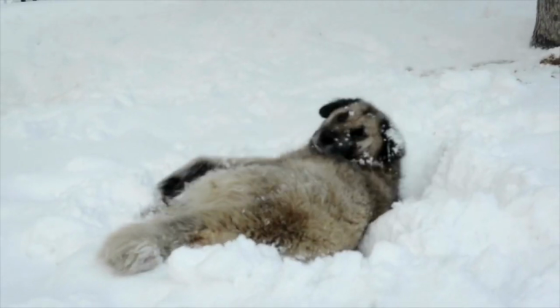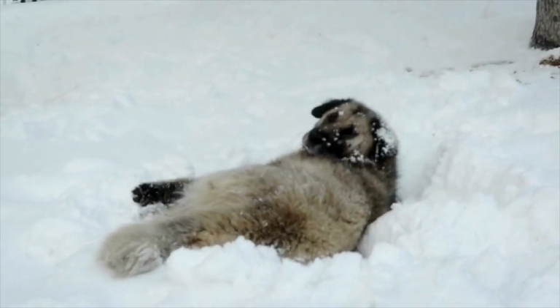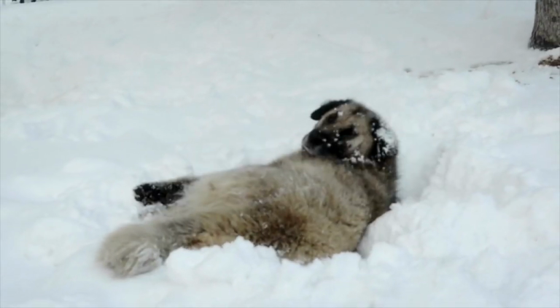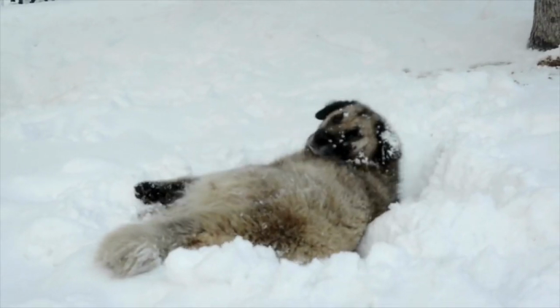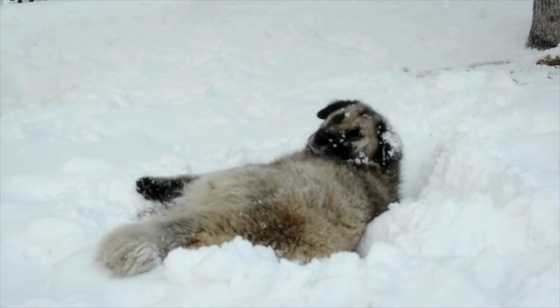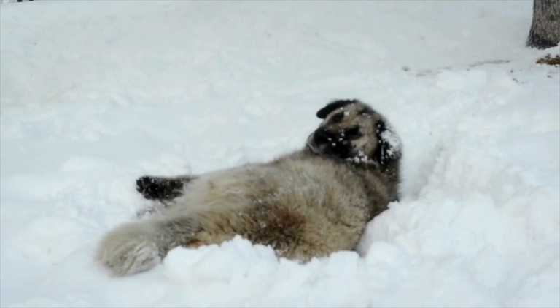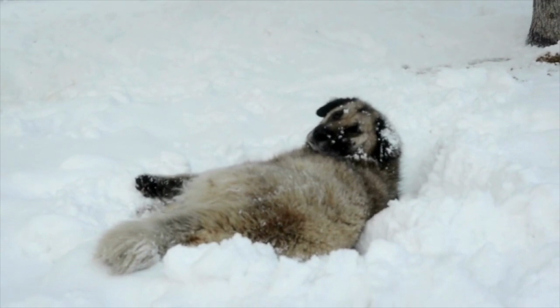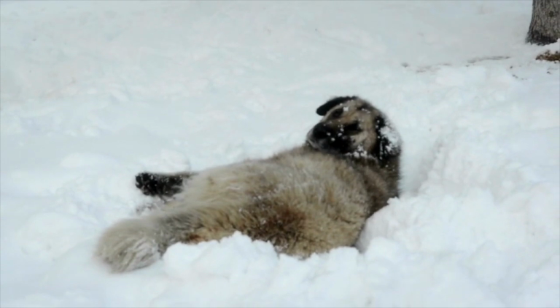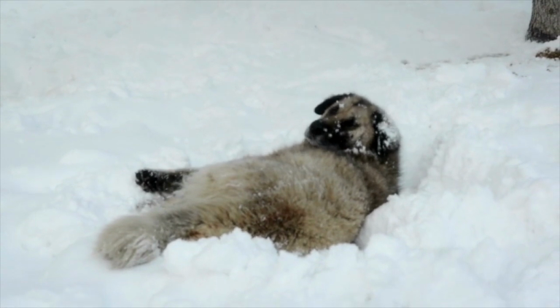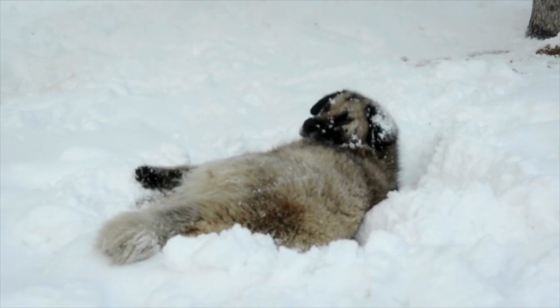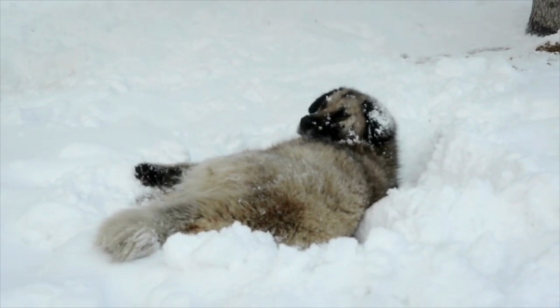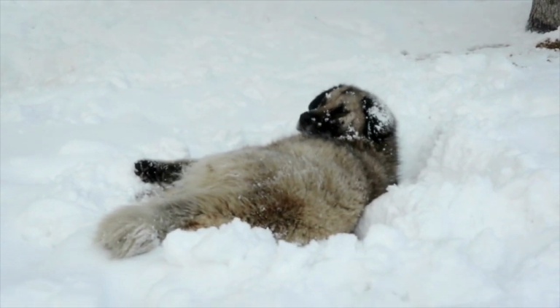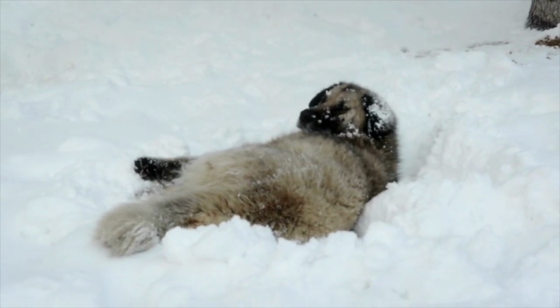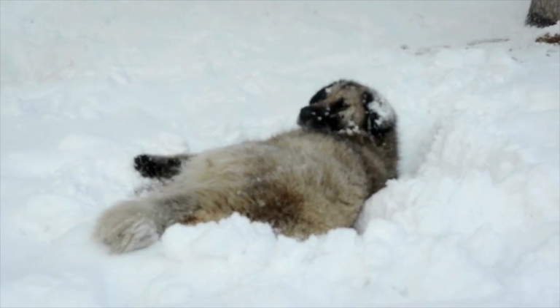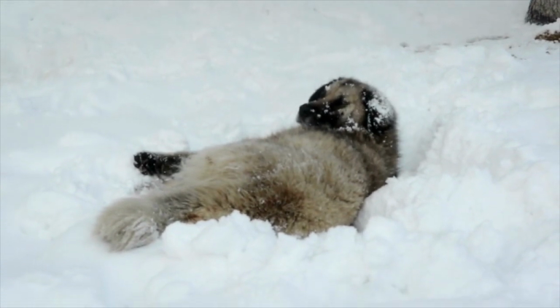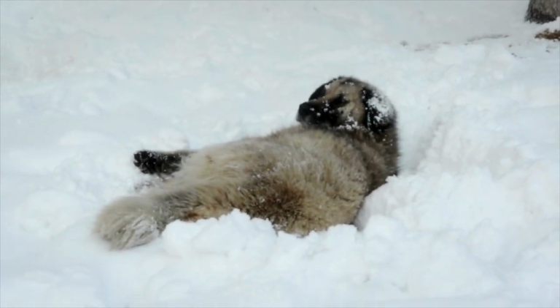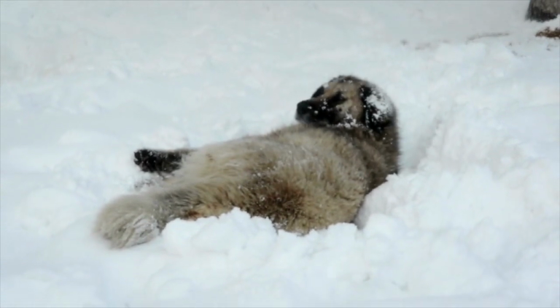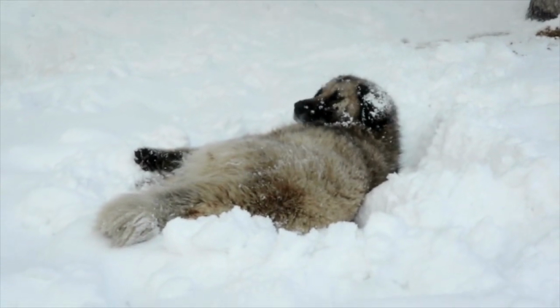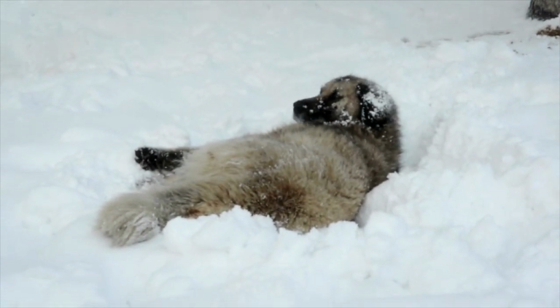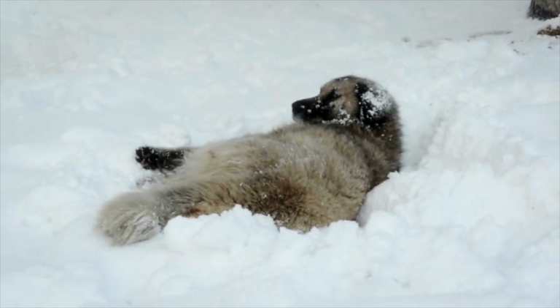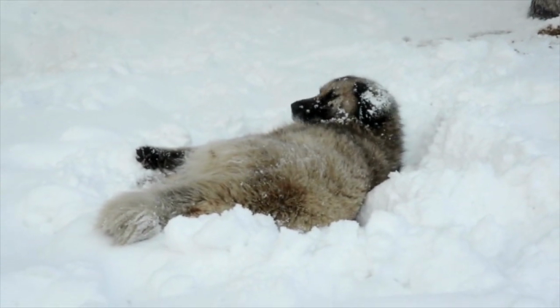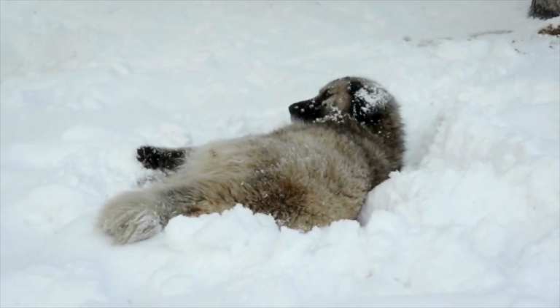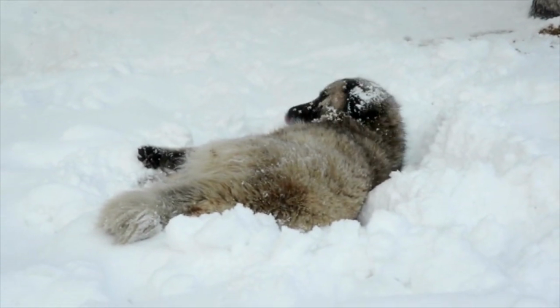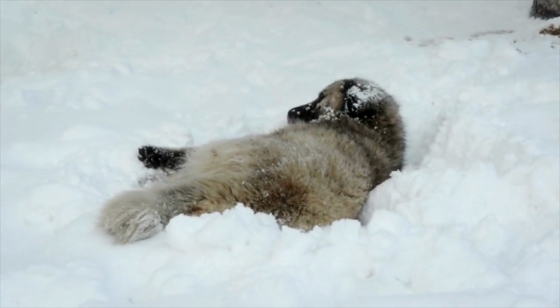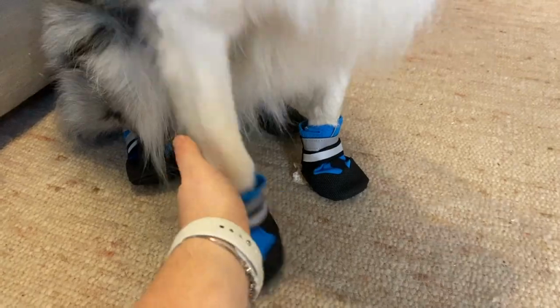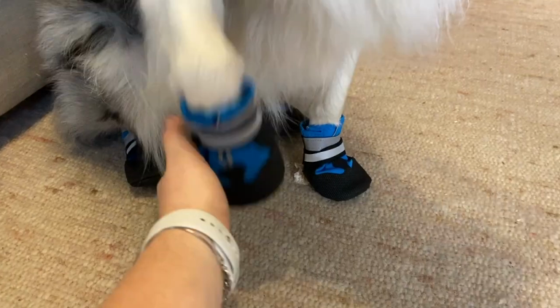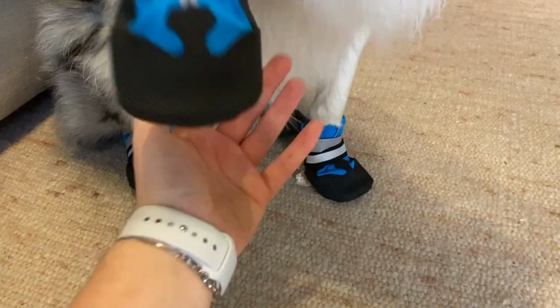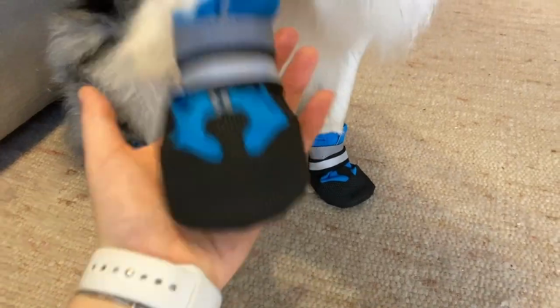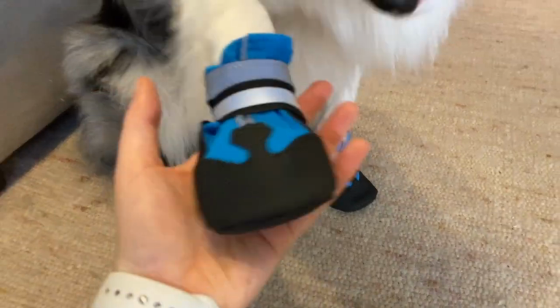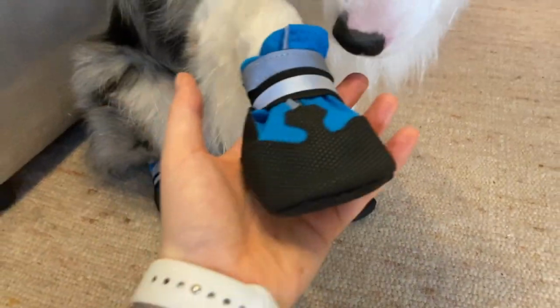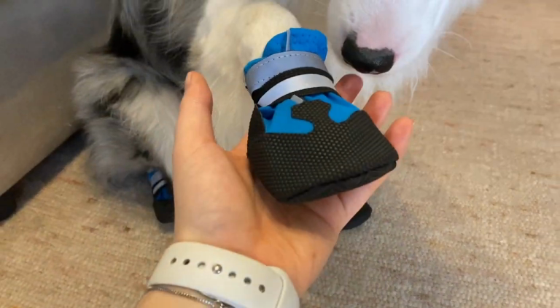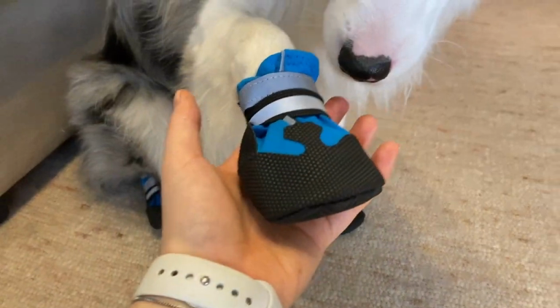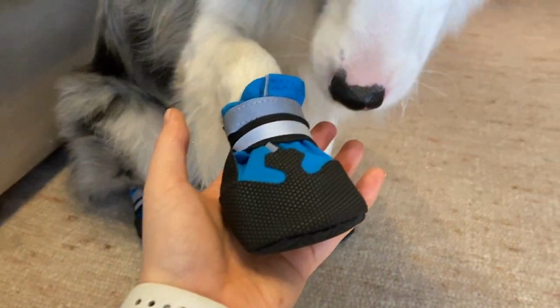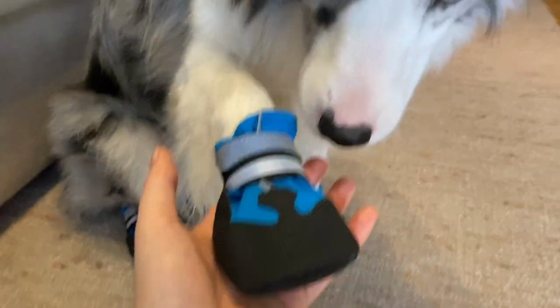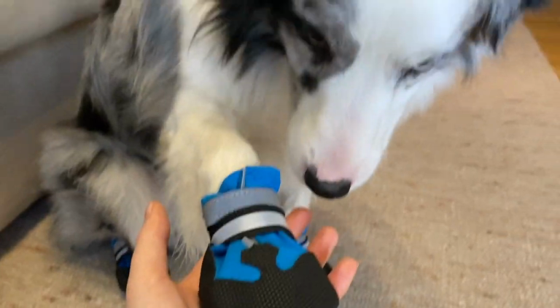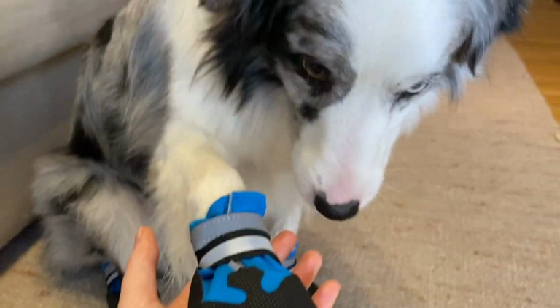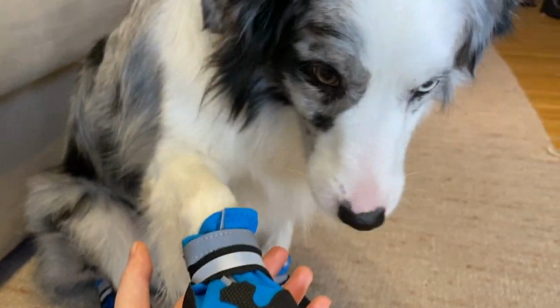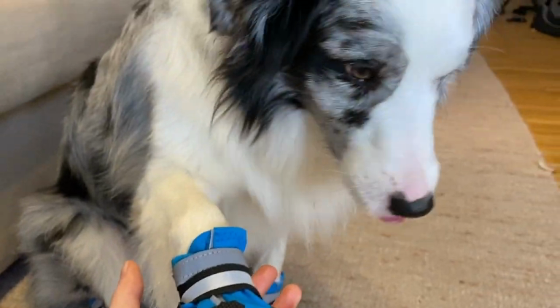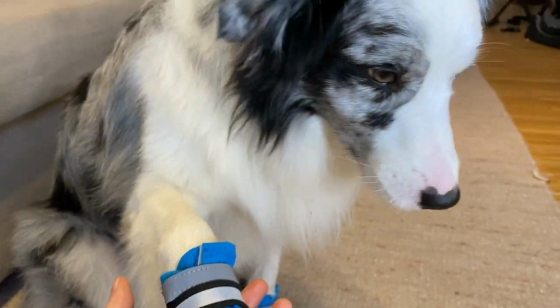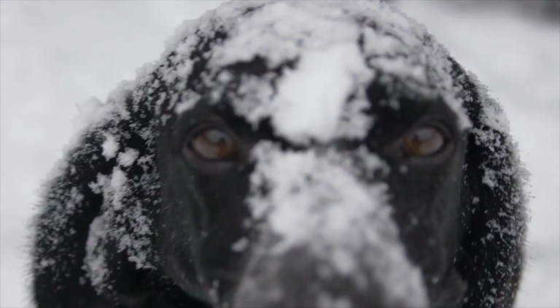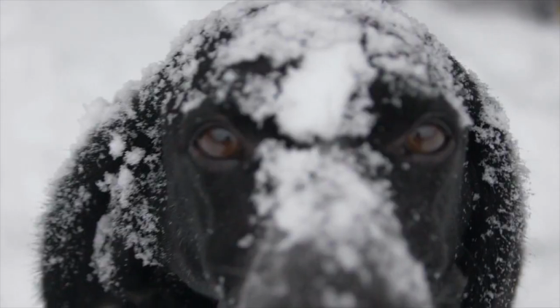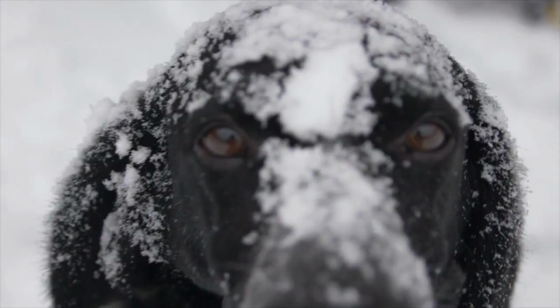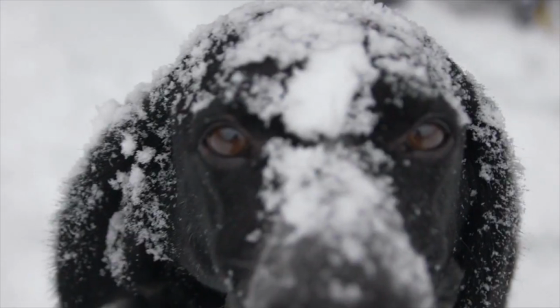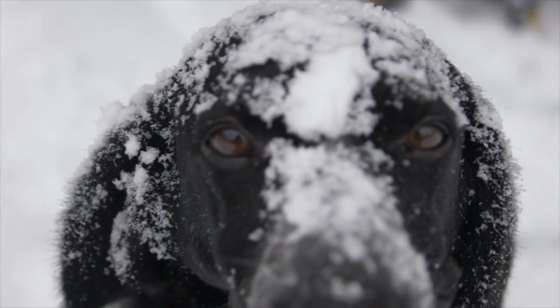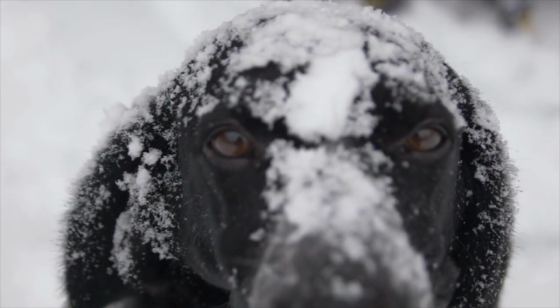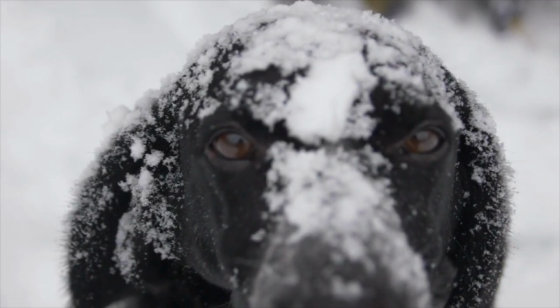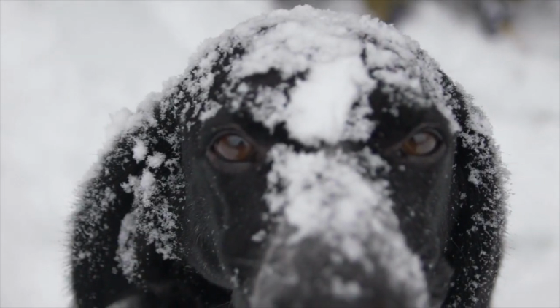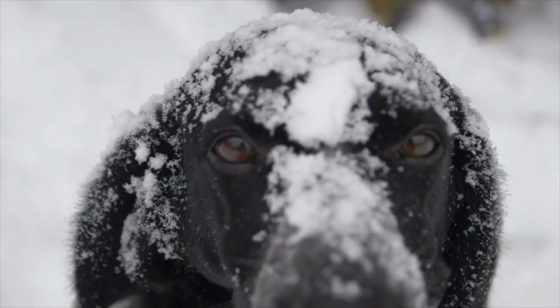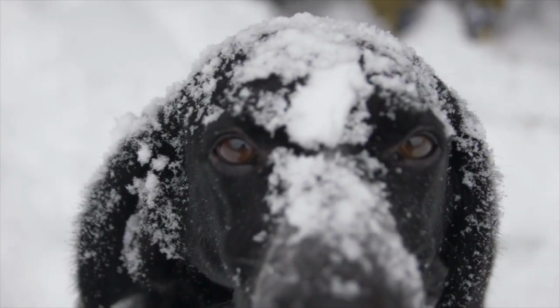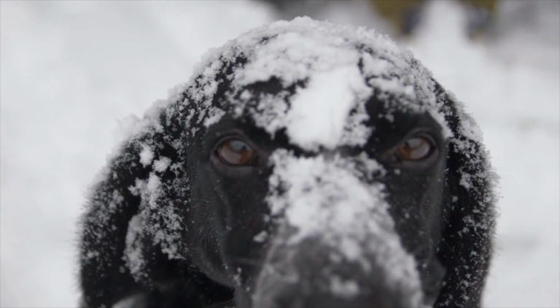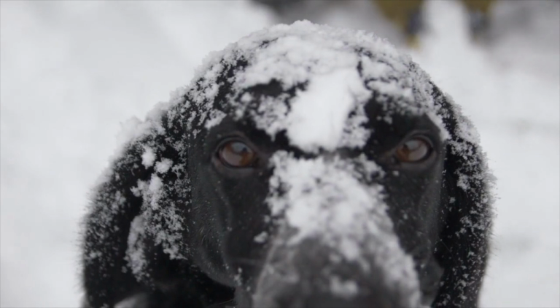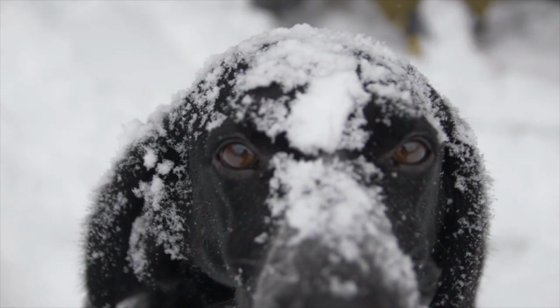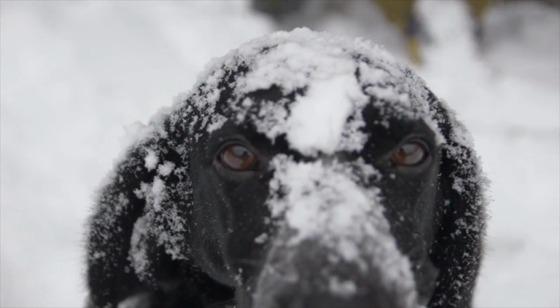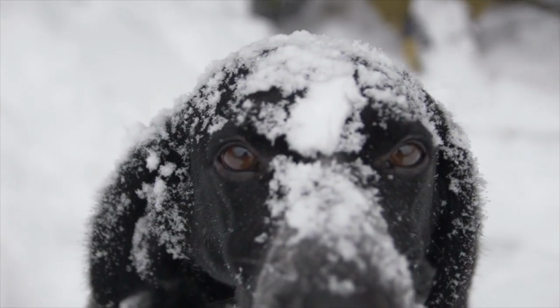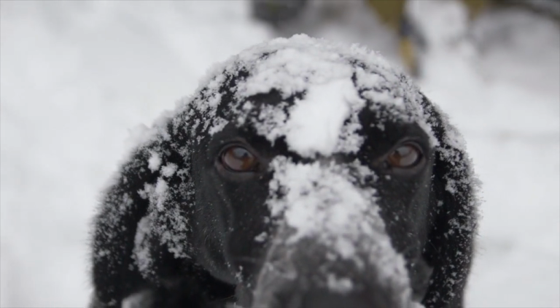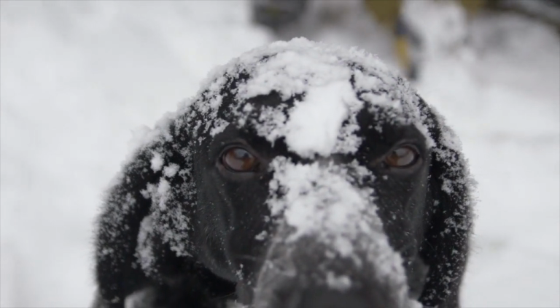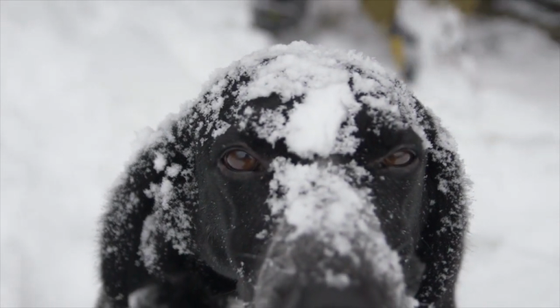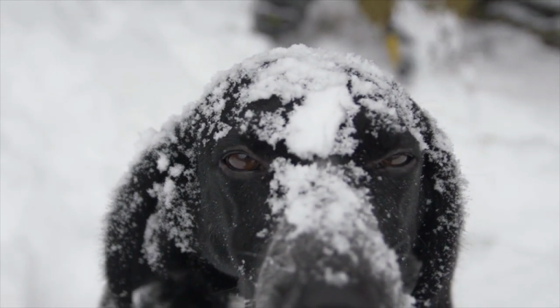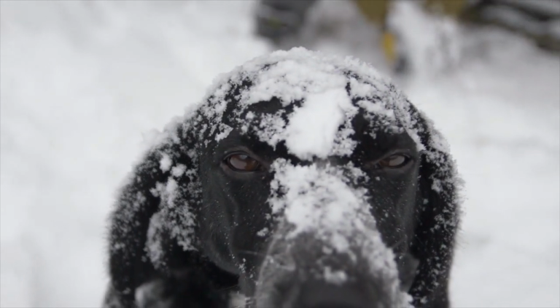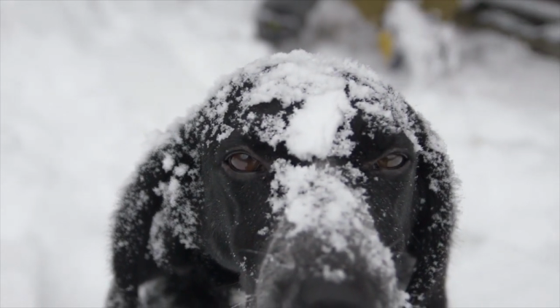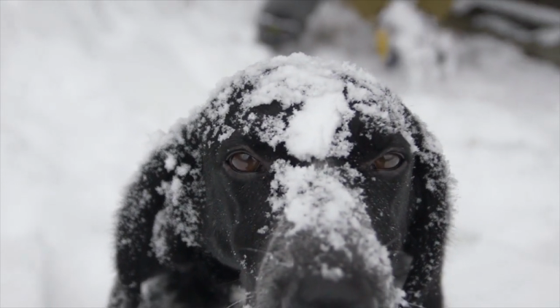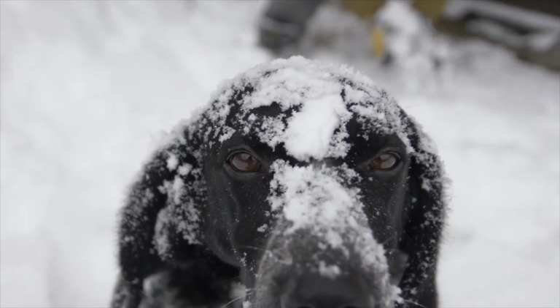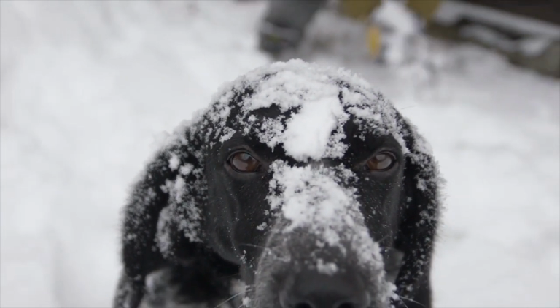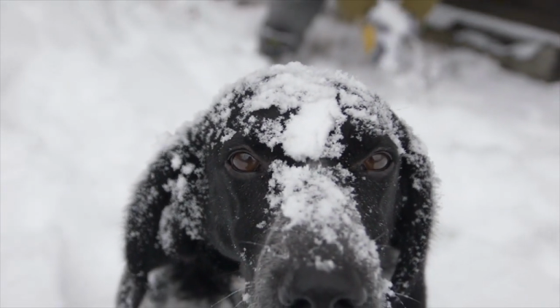Better safe than sorry. If you like this video, don't forget to check out our video from last week on how to get your dog comfortable with snow boots, linked here on the screen.